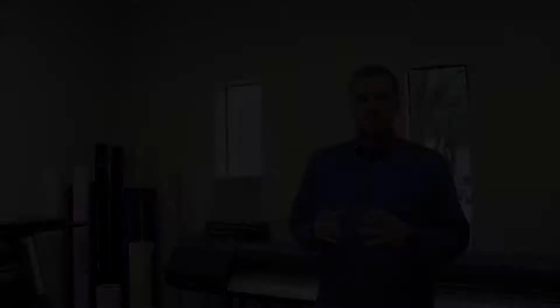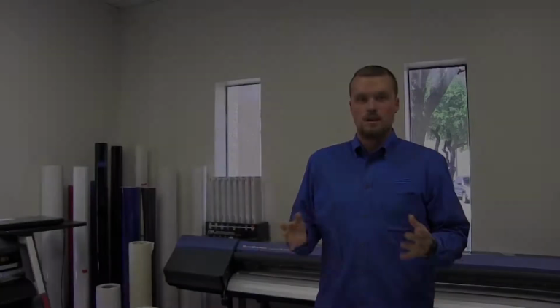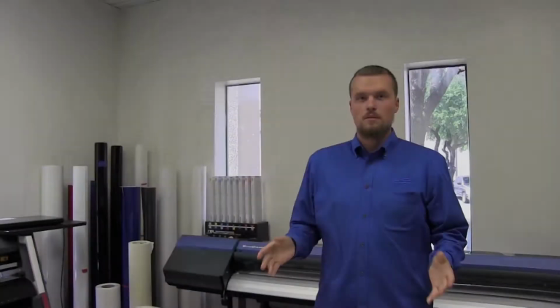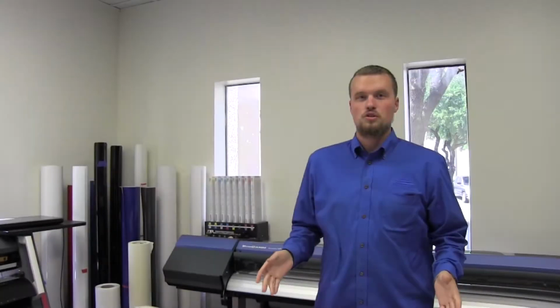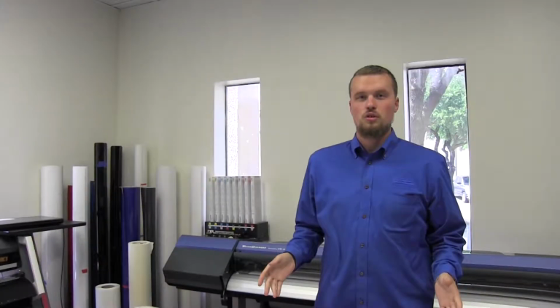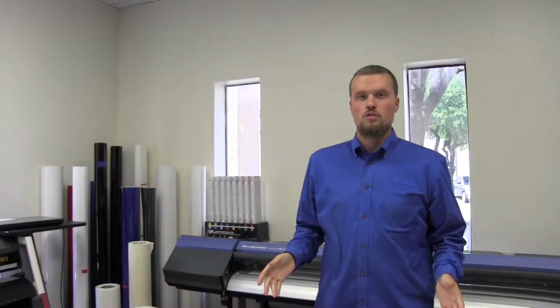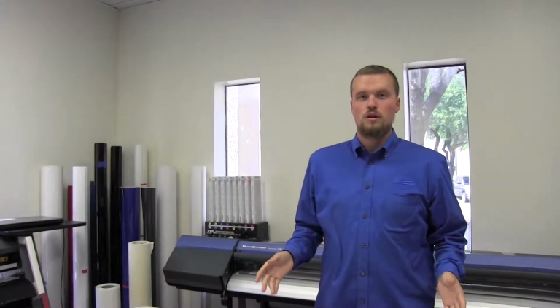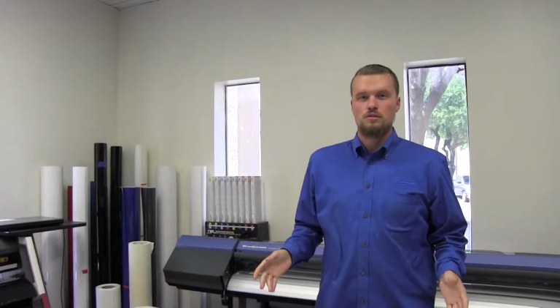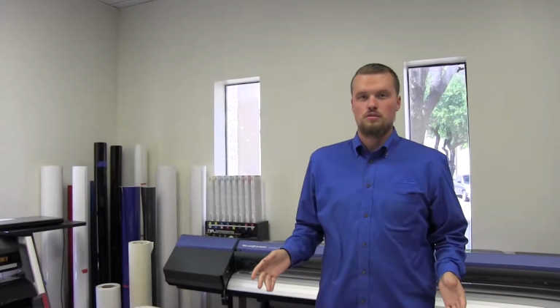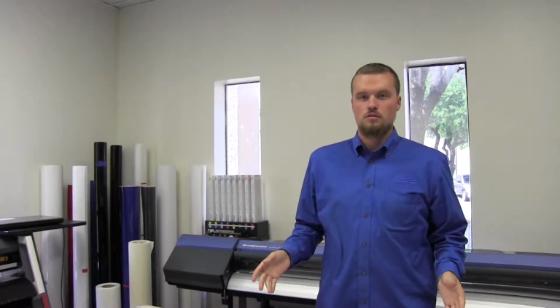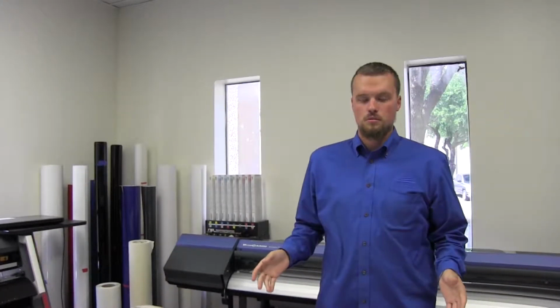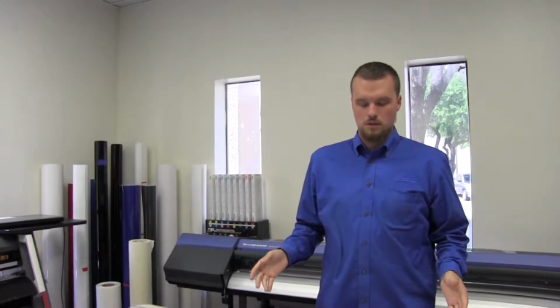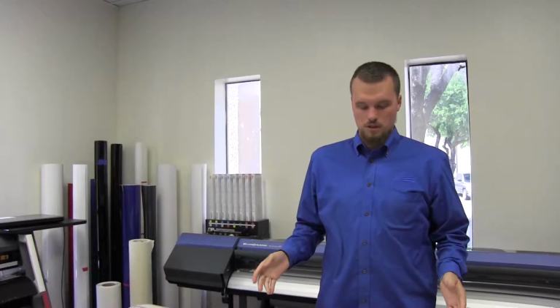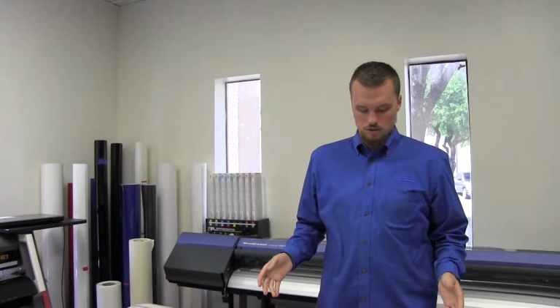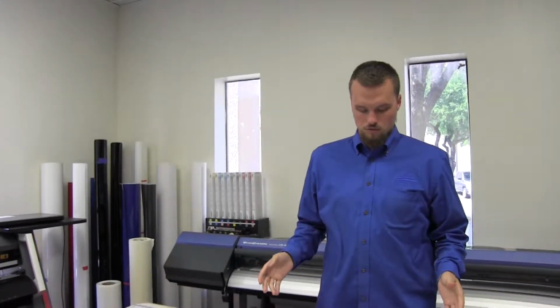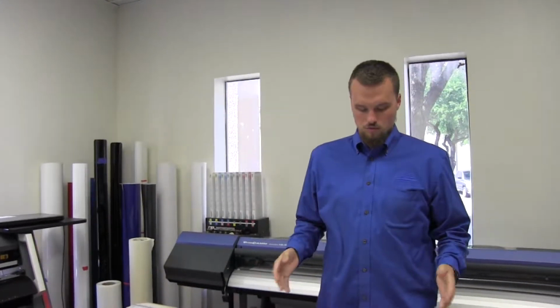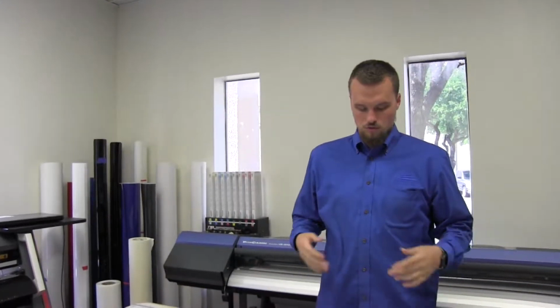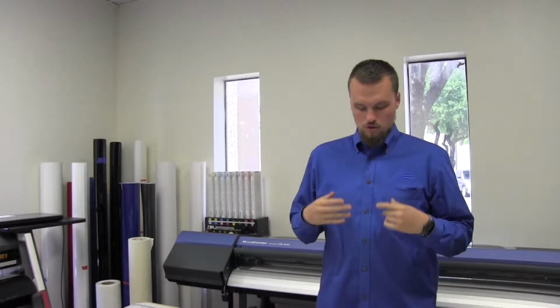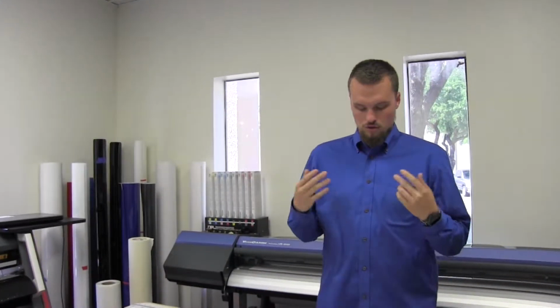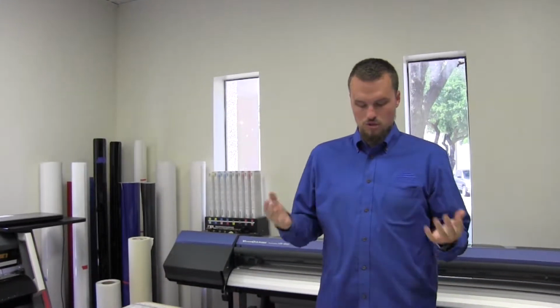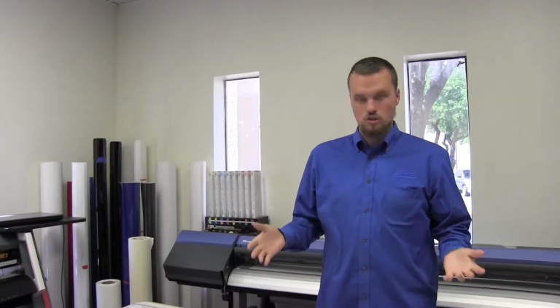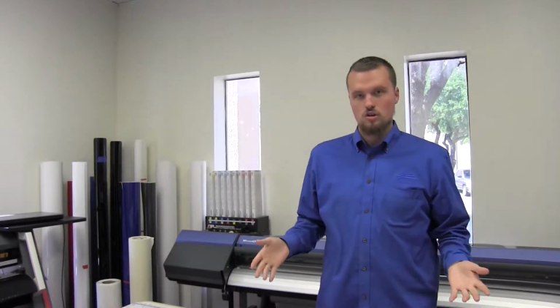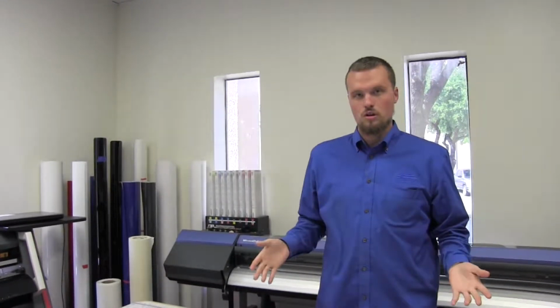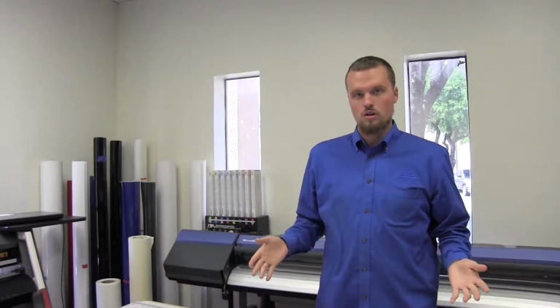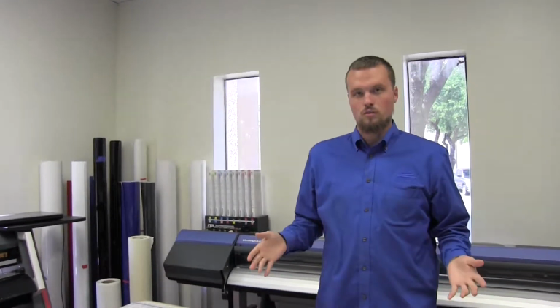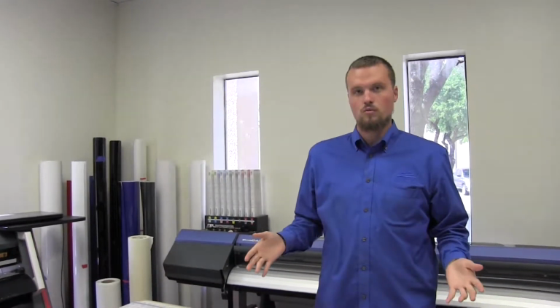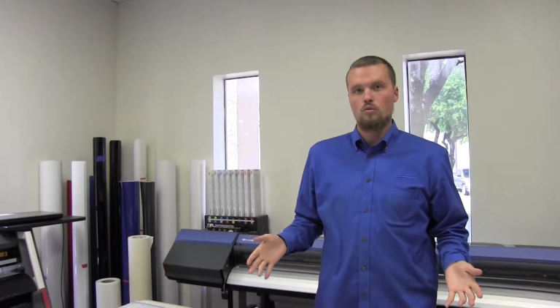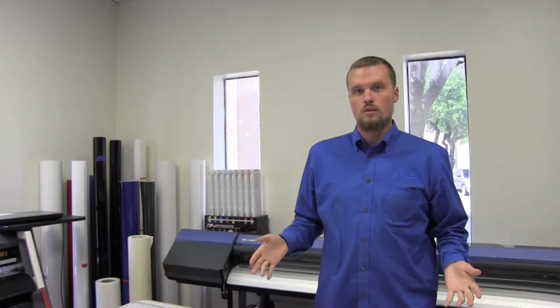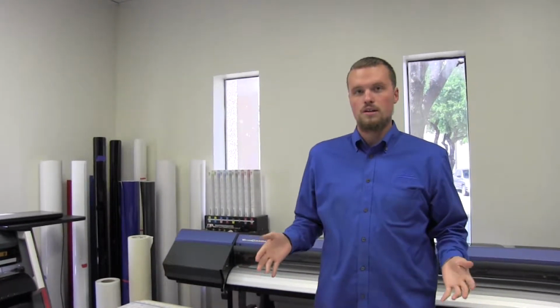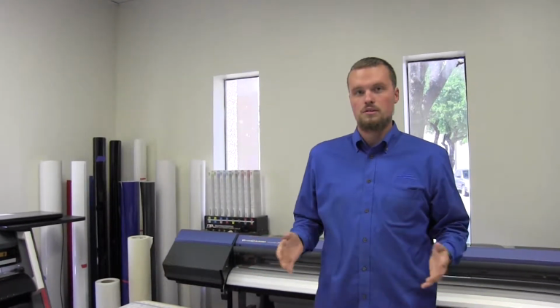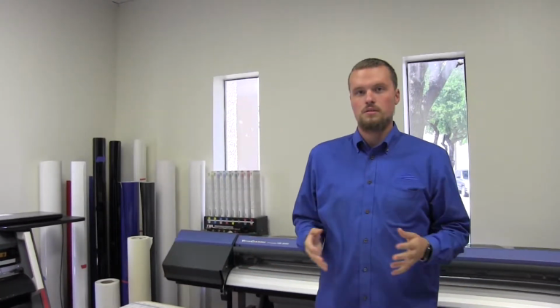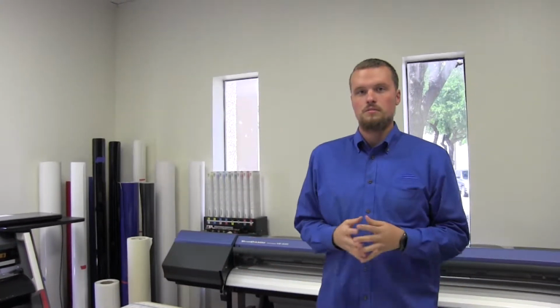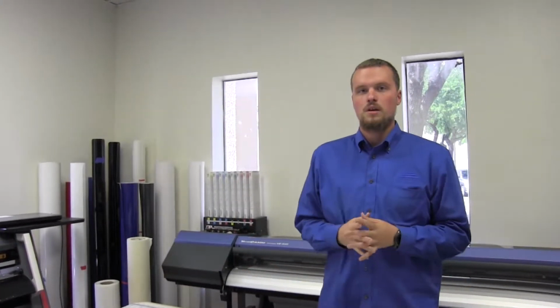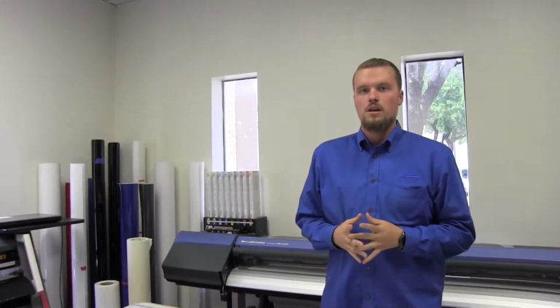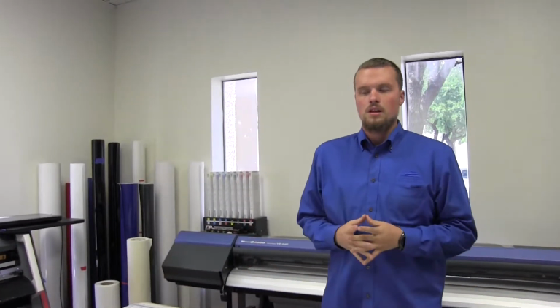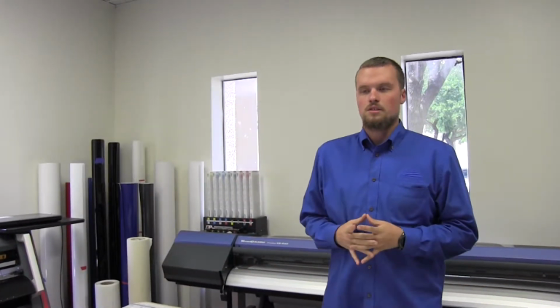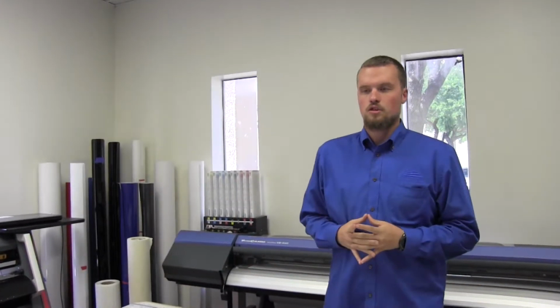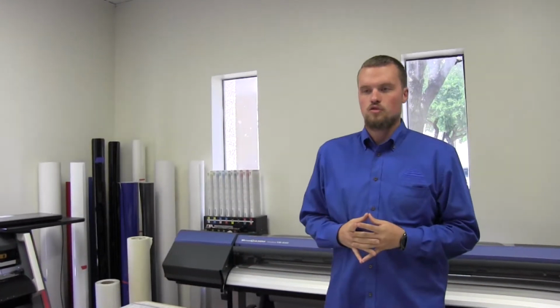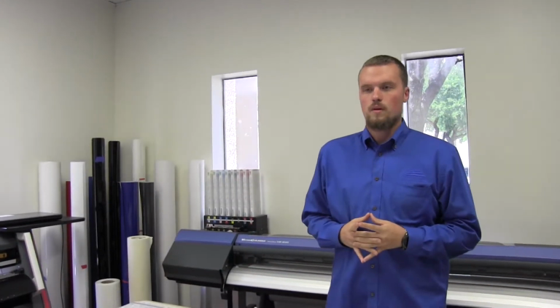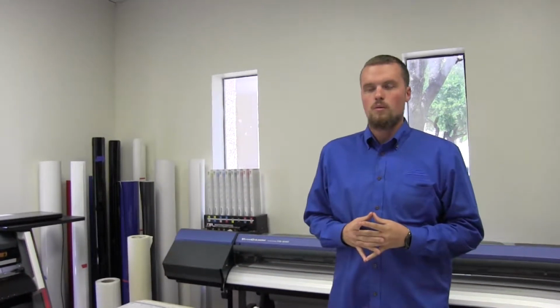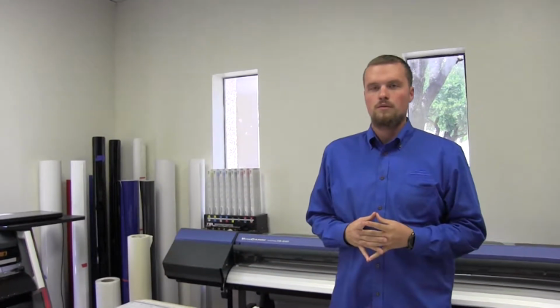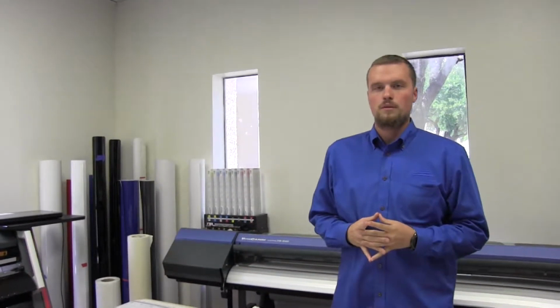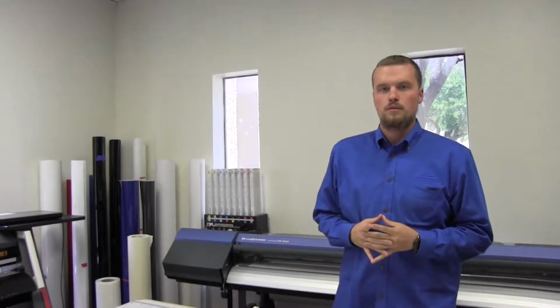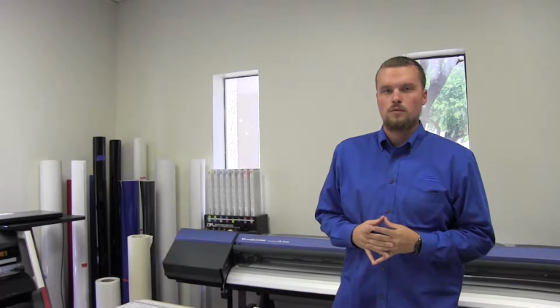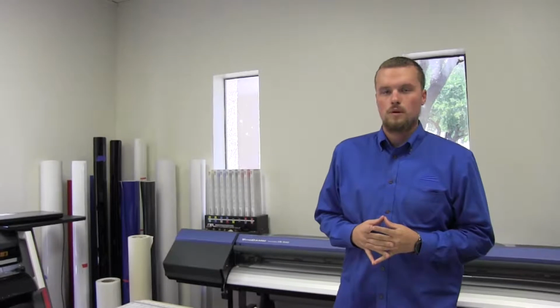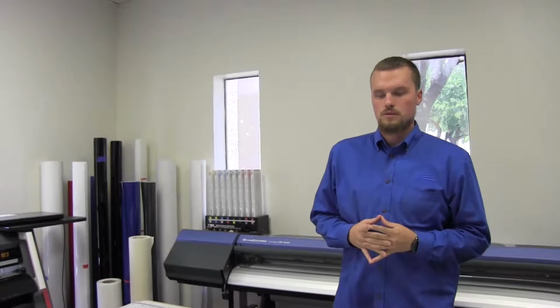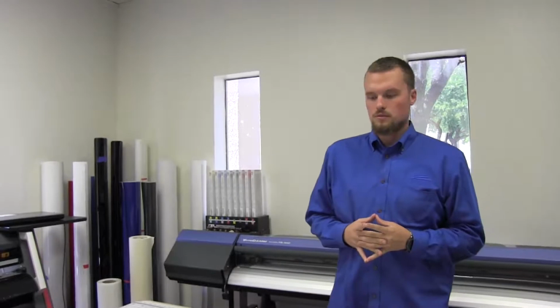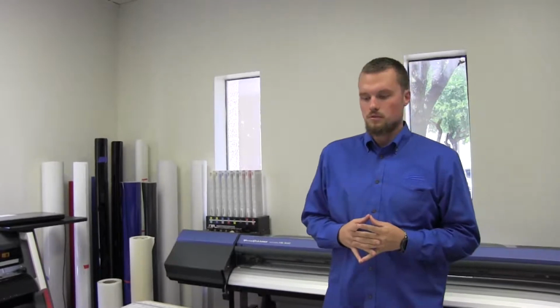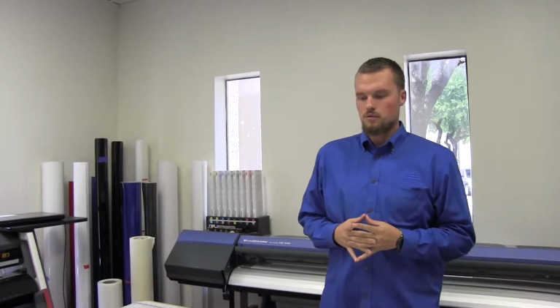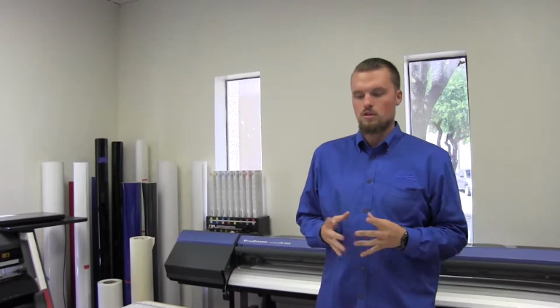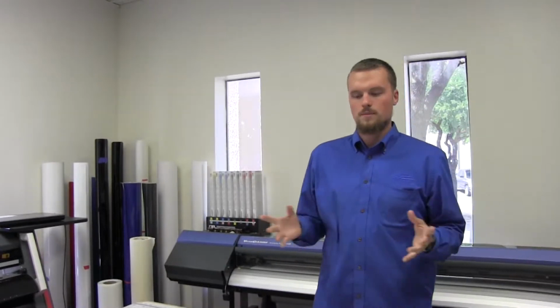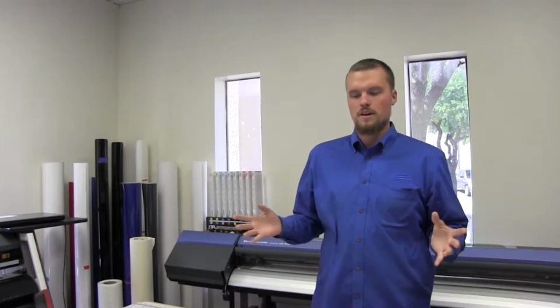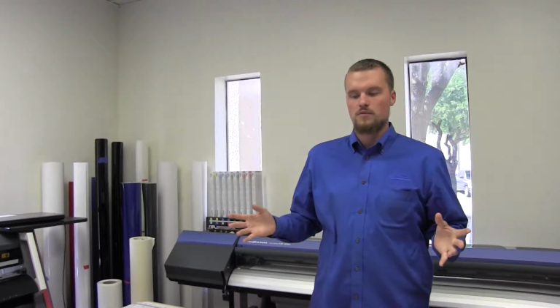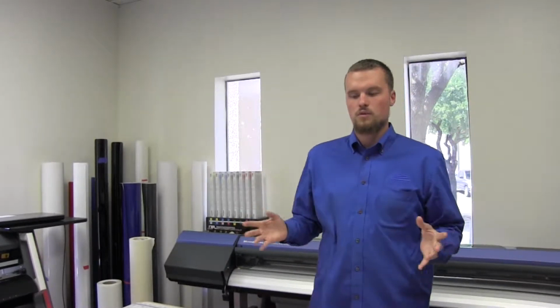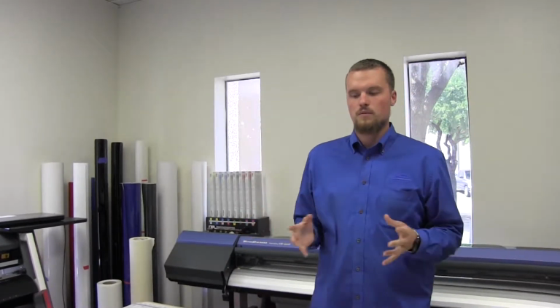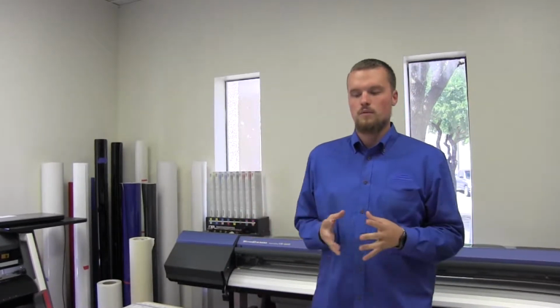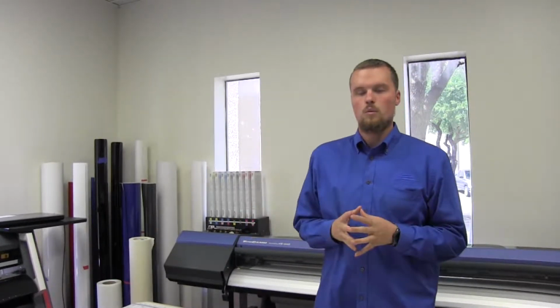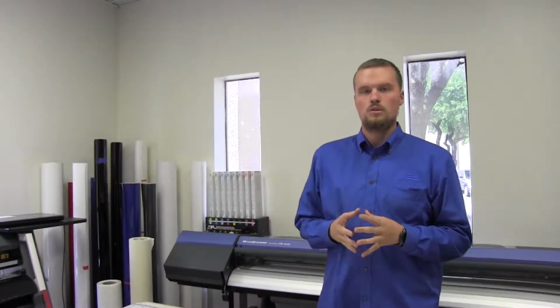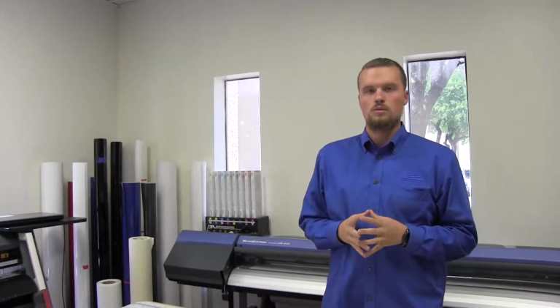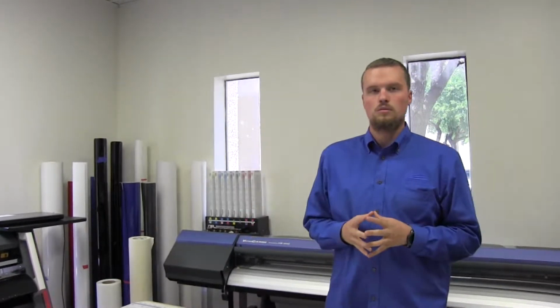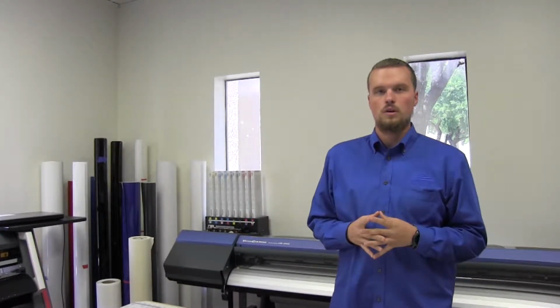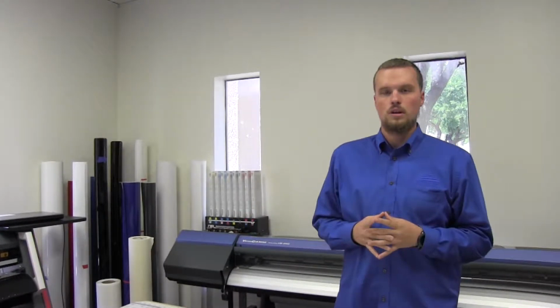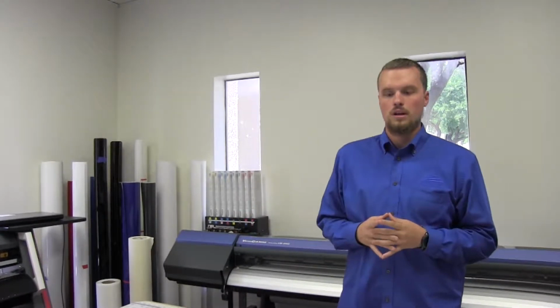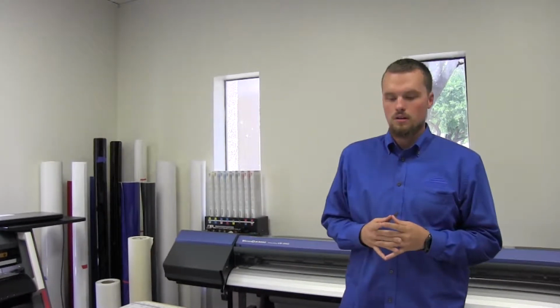Today I'm going to show you guys our newly released Roland GR Roll Riser. This goes for about $150 from us. Just call us up and ask for it if you want to get it.